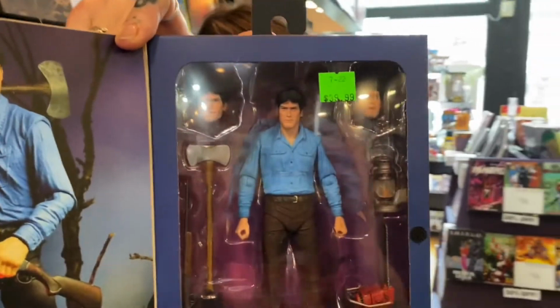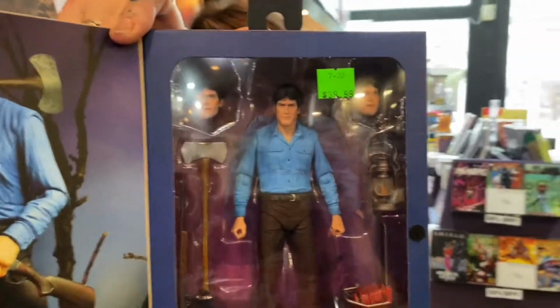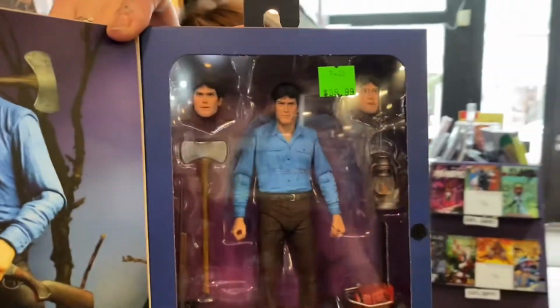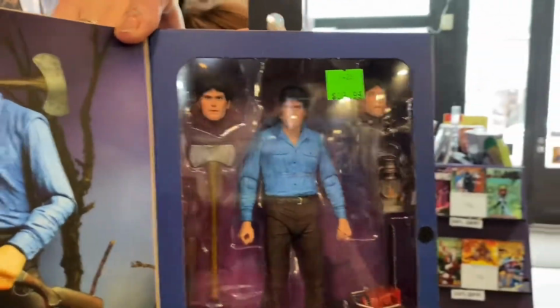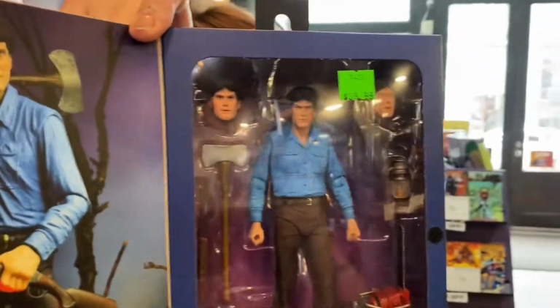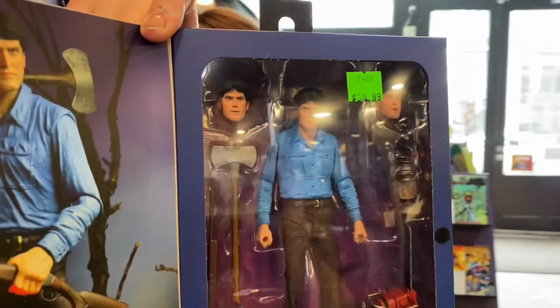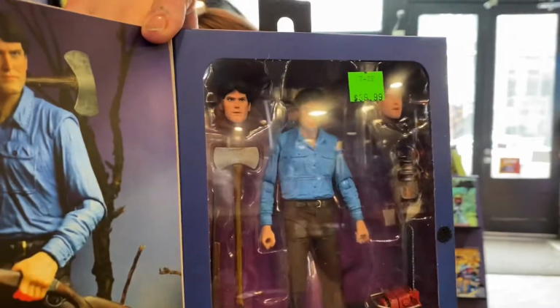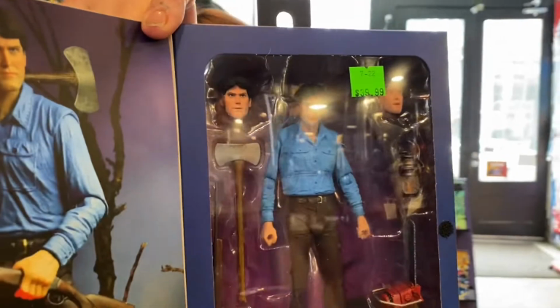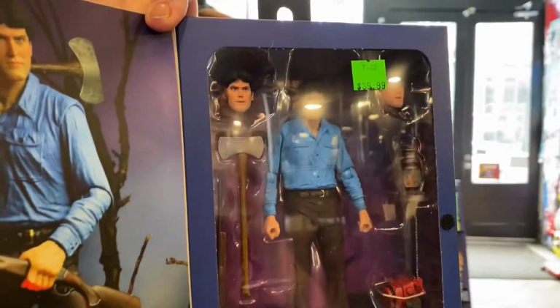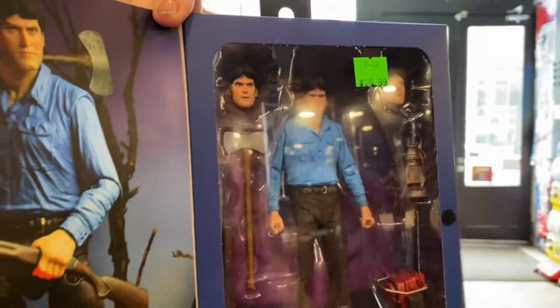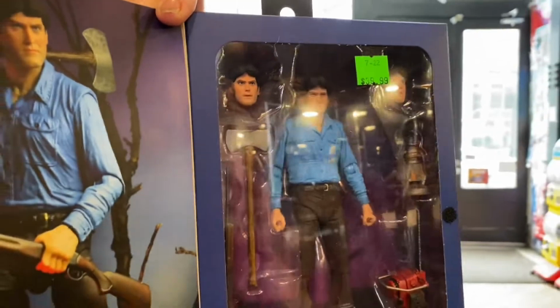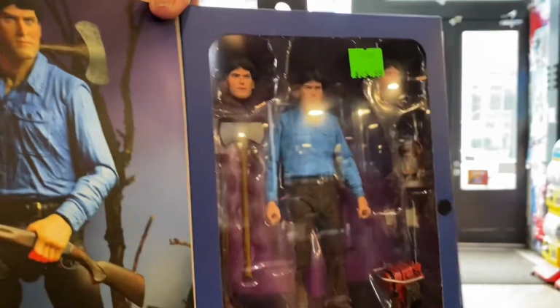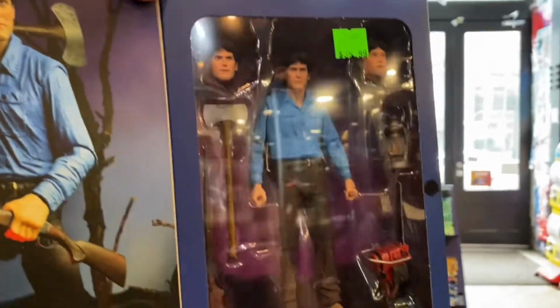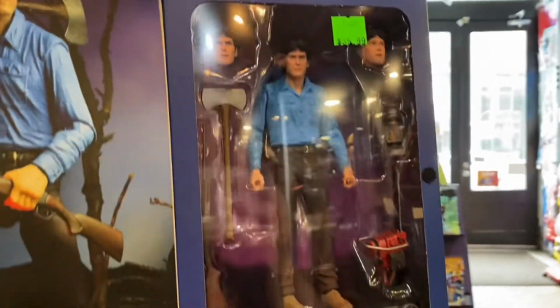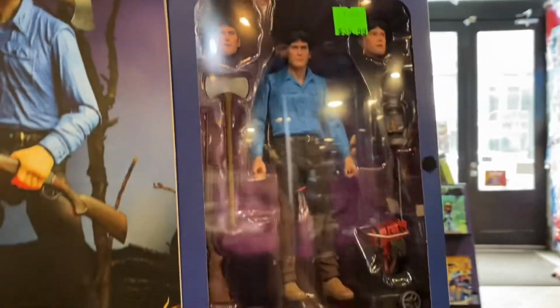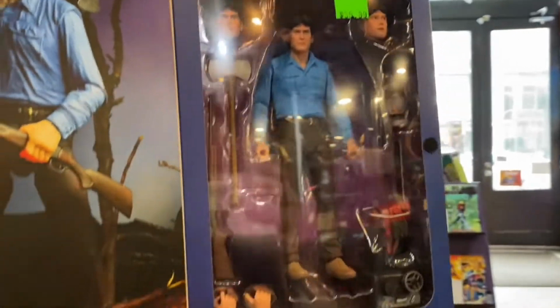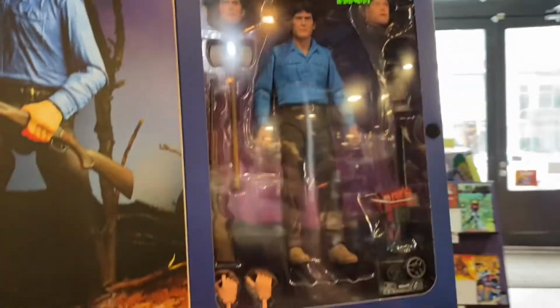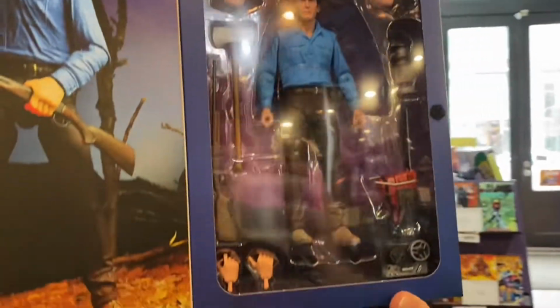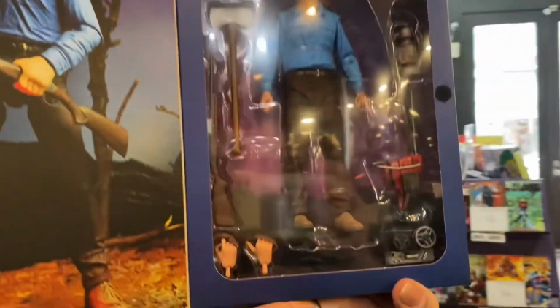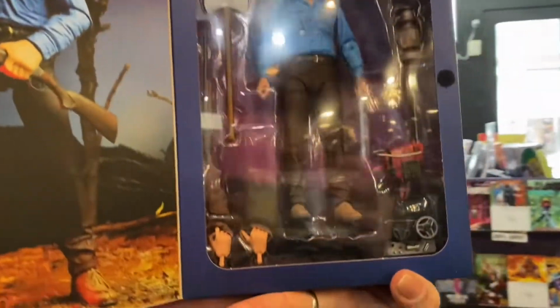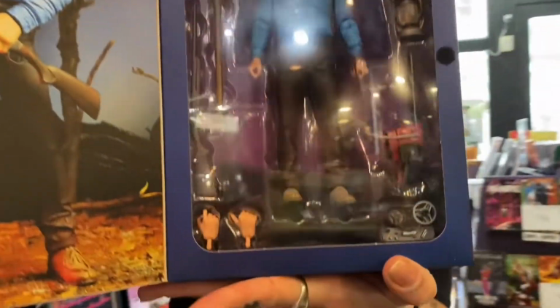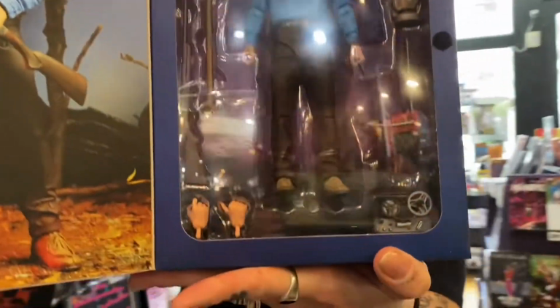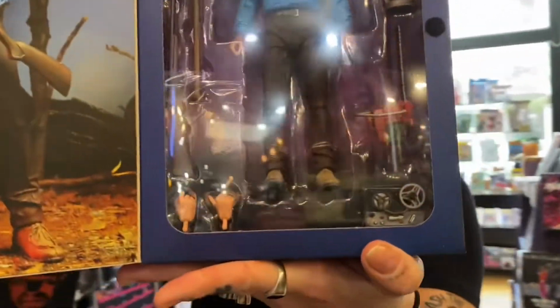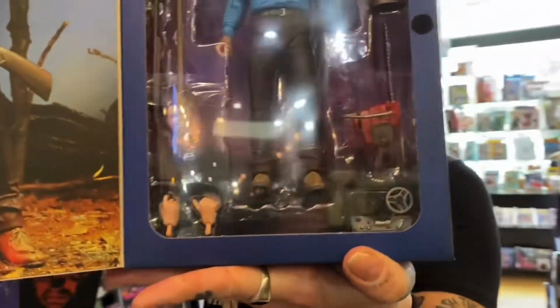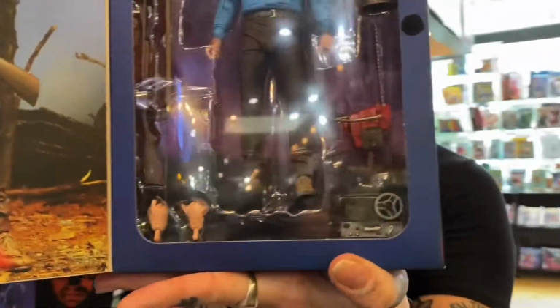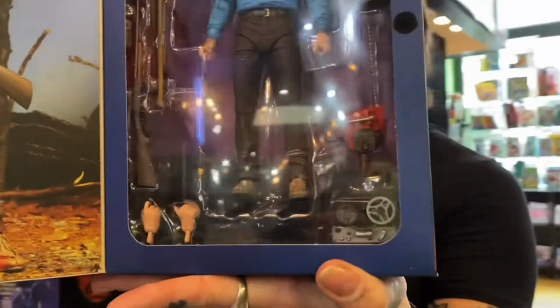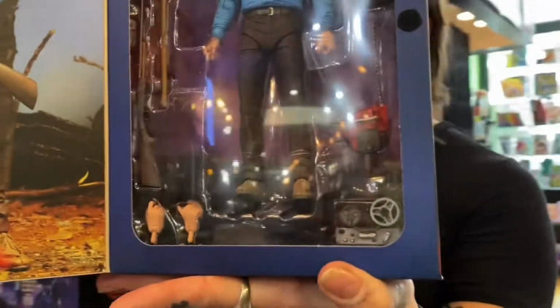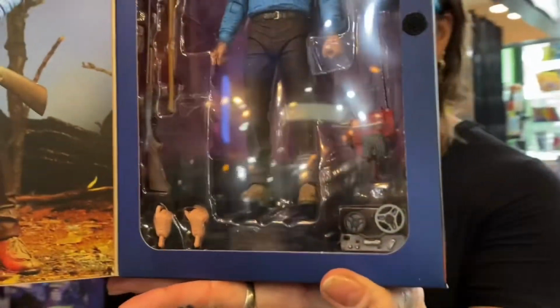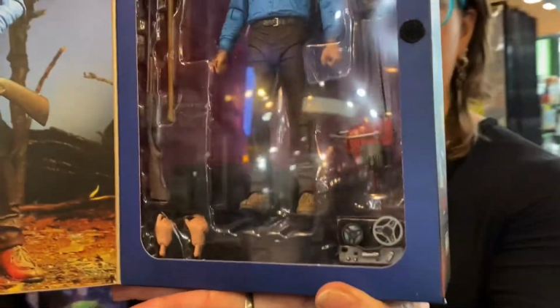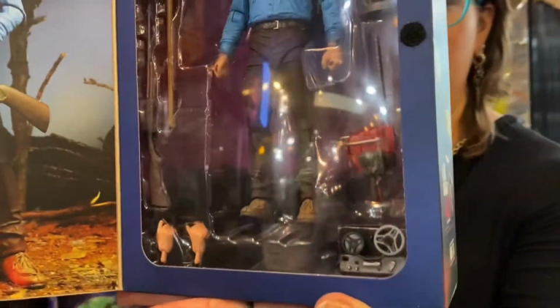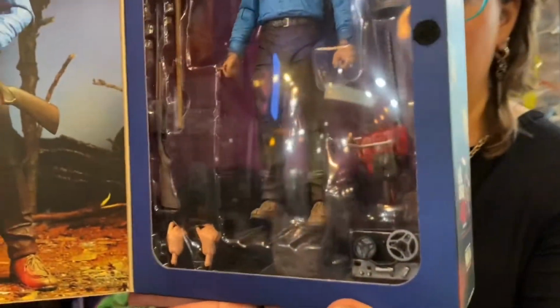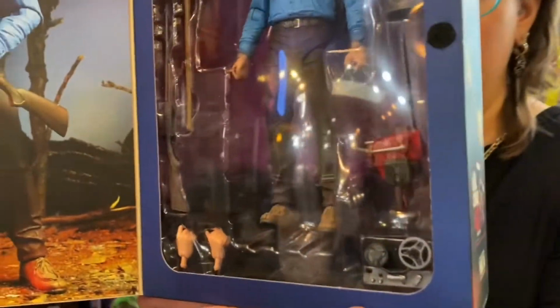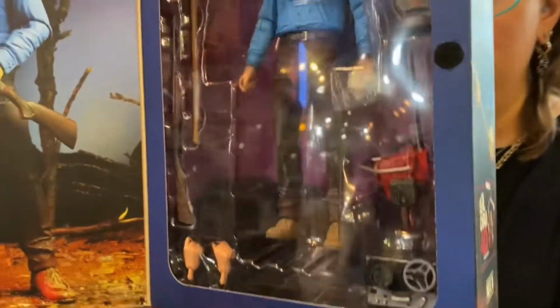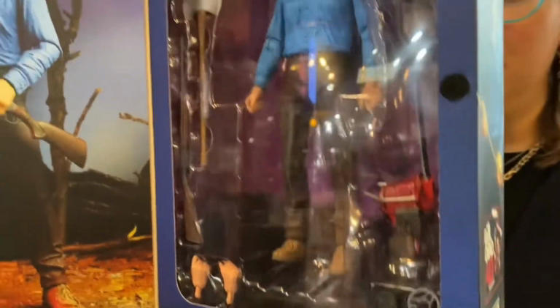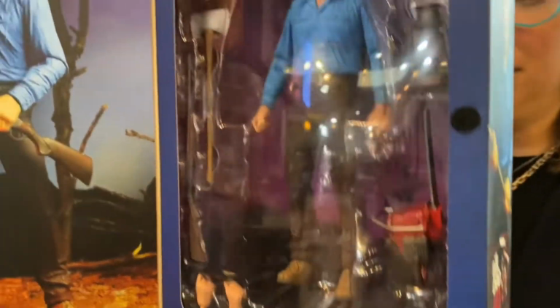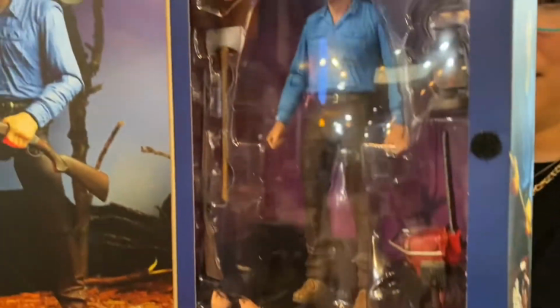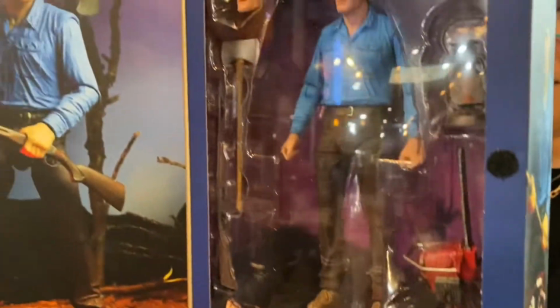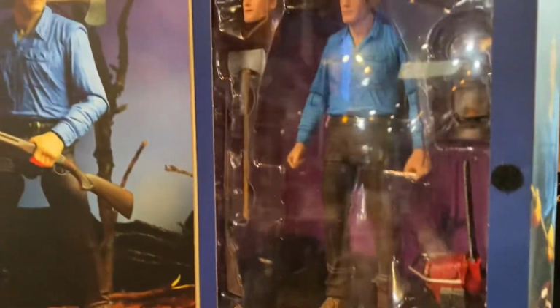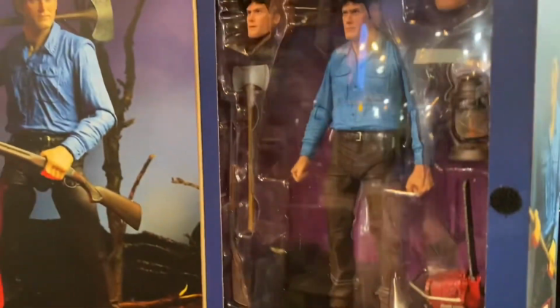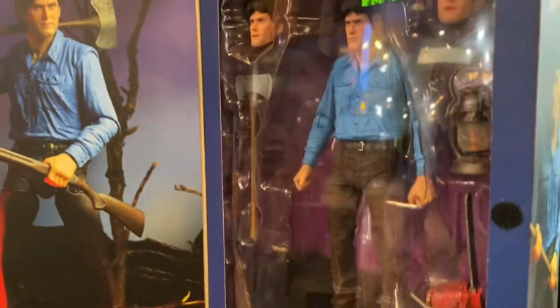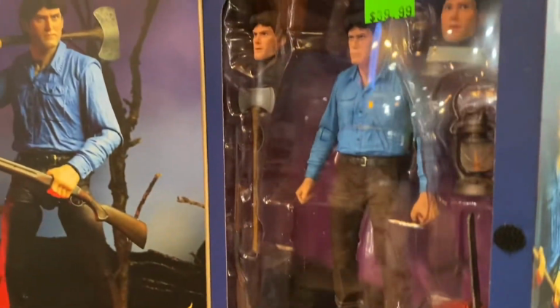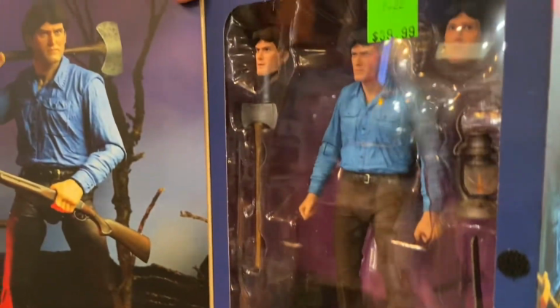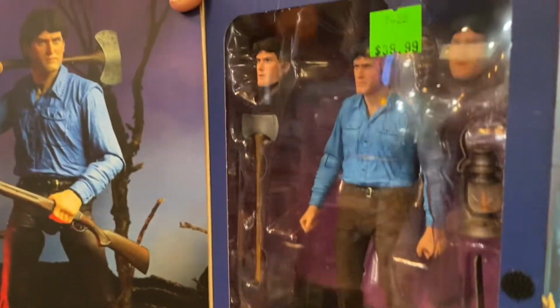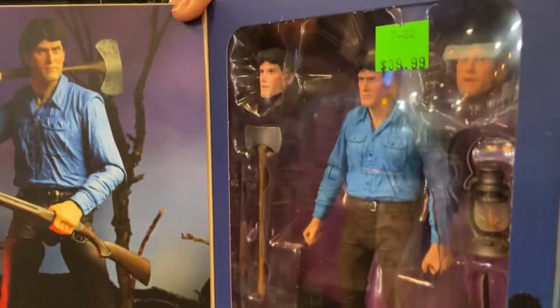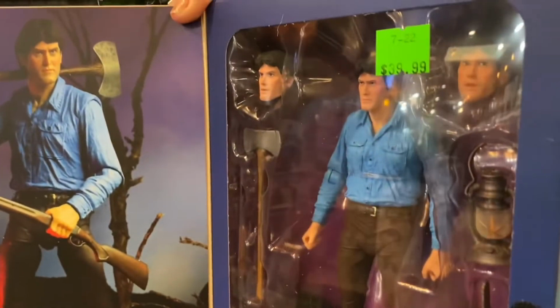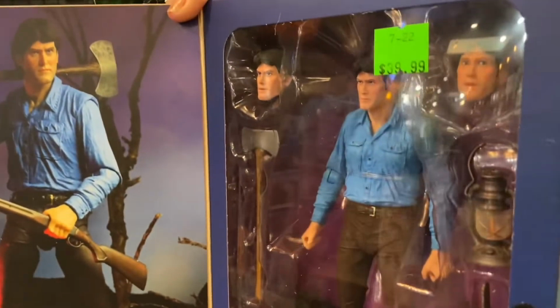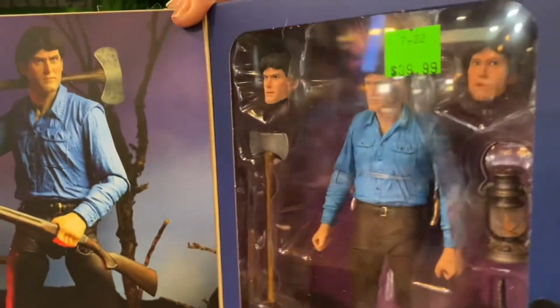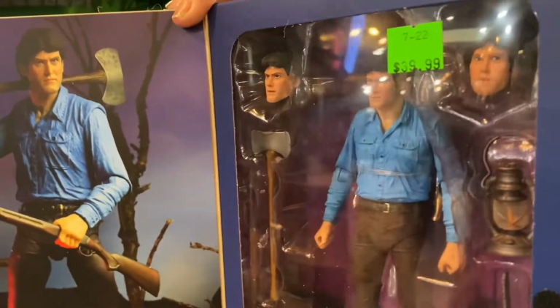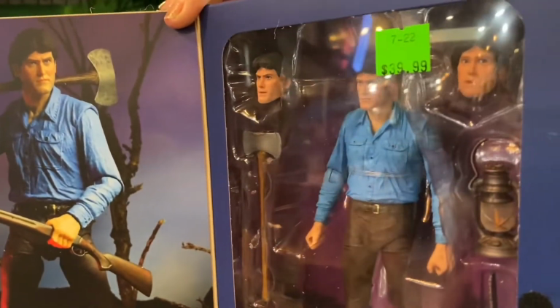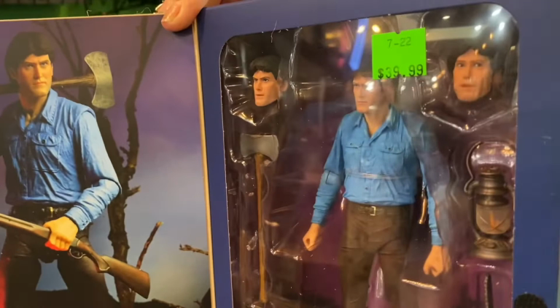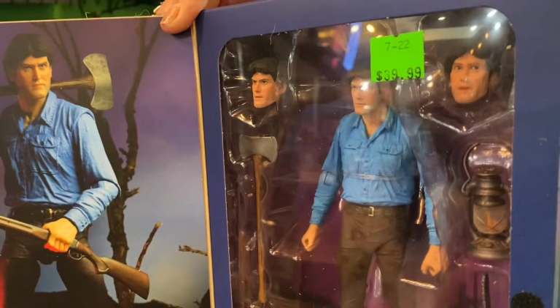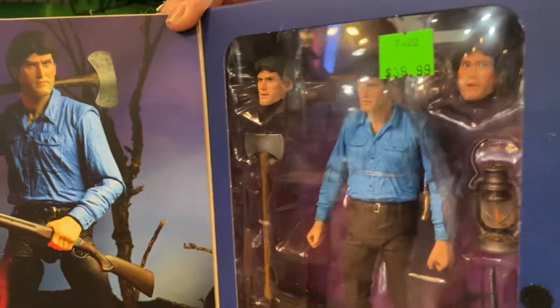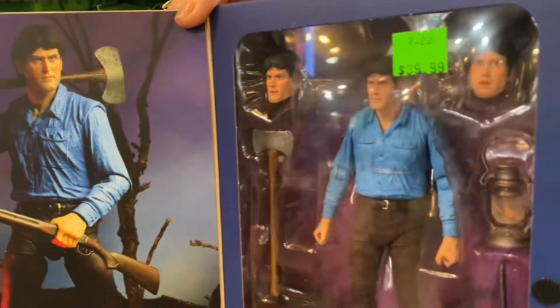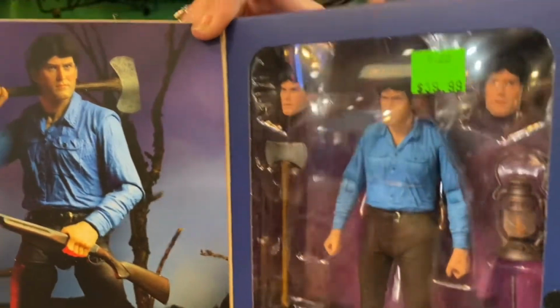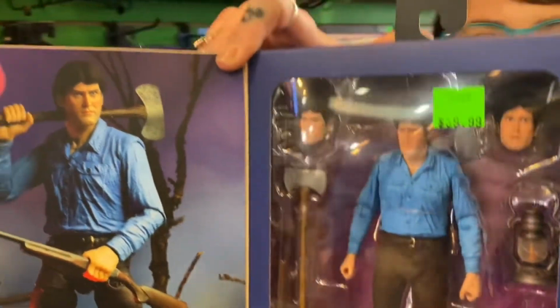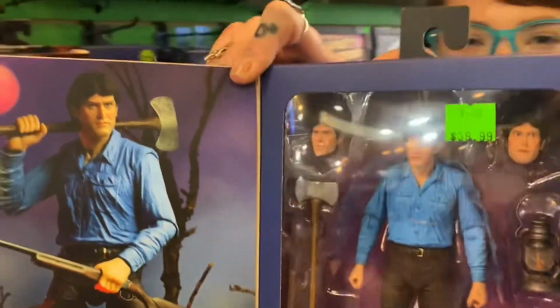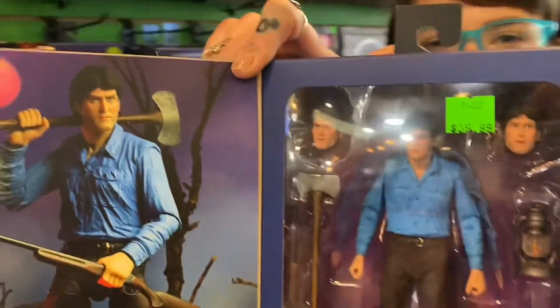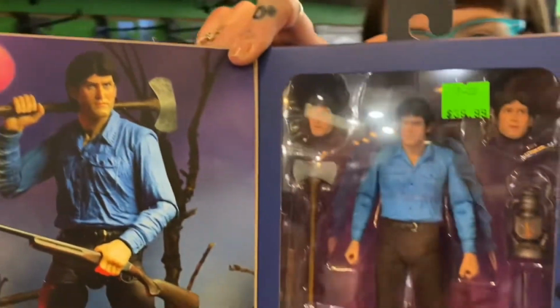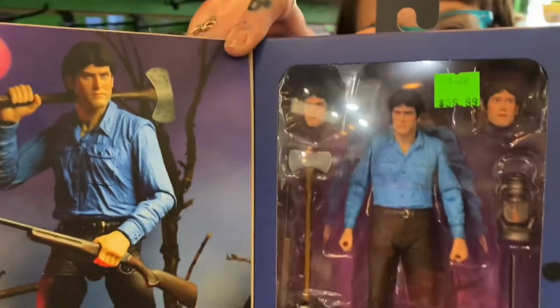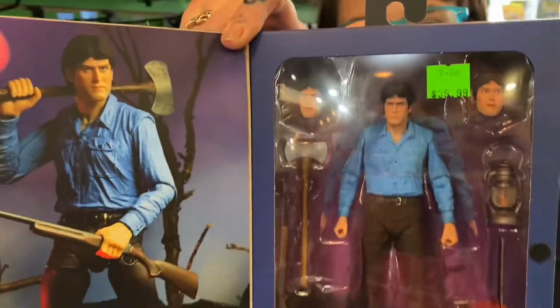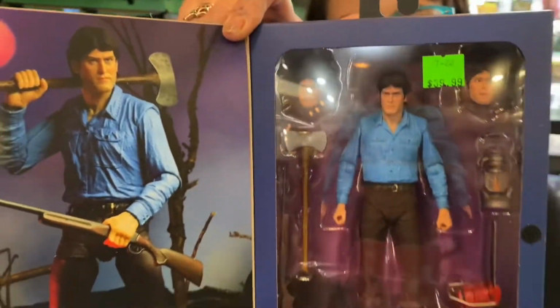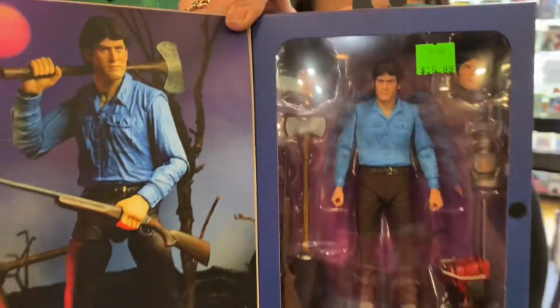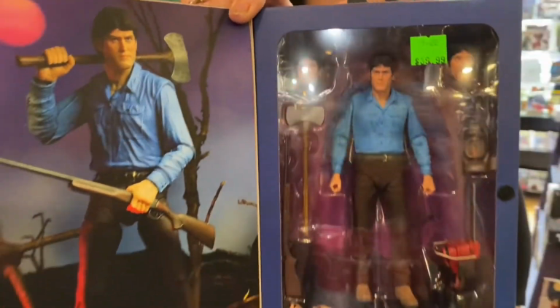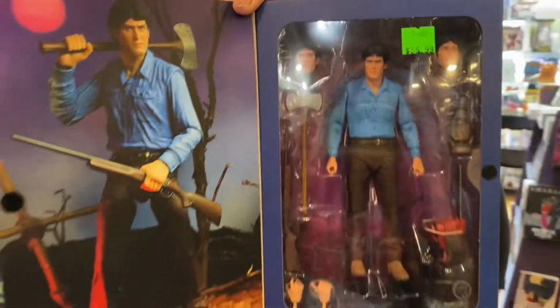Comes with, of course, the chainsaw and the hatchet and all the fun stuff you want to kill some deadites. Take it home for $39.99.